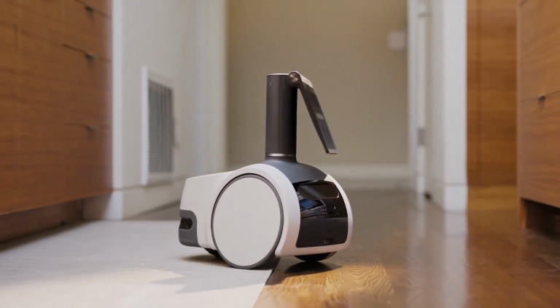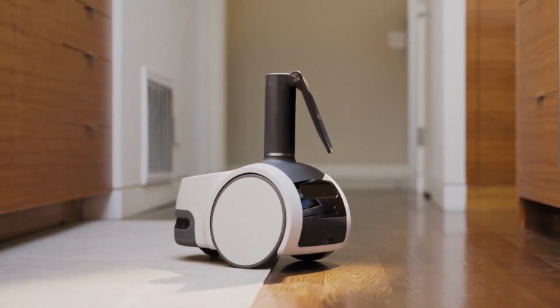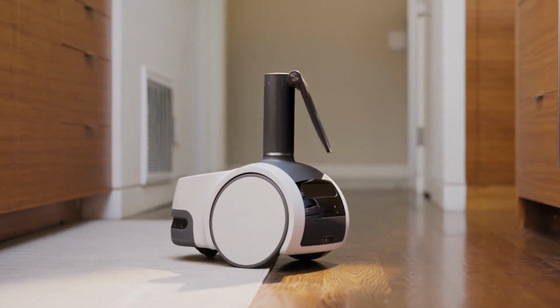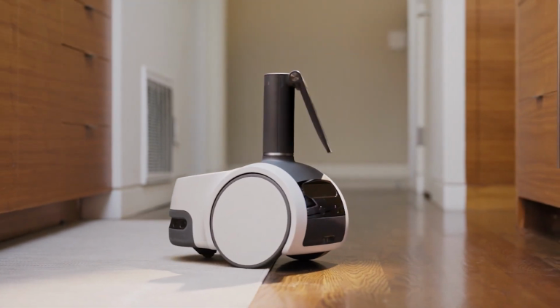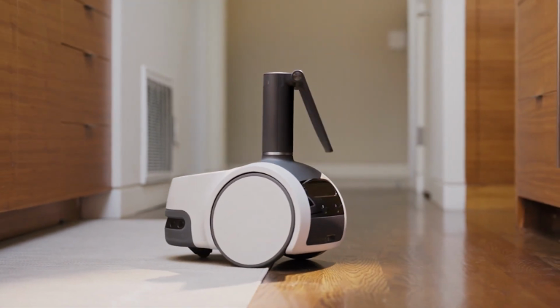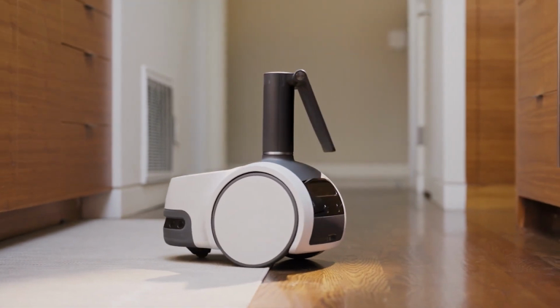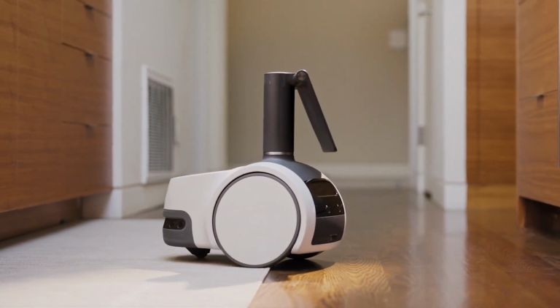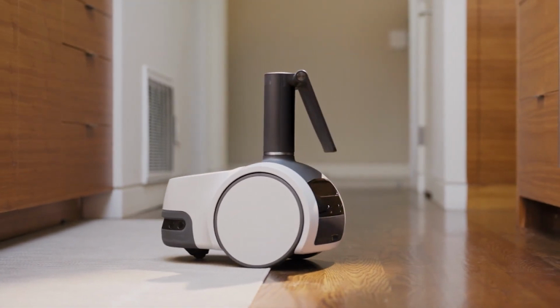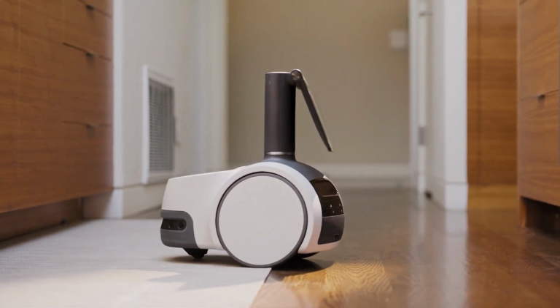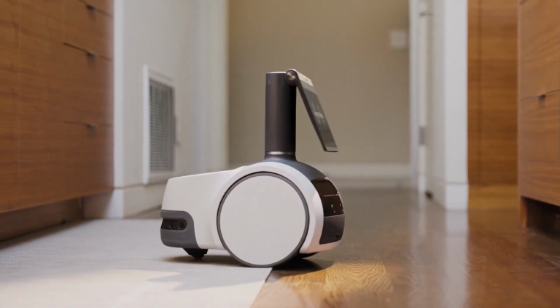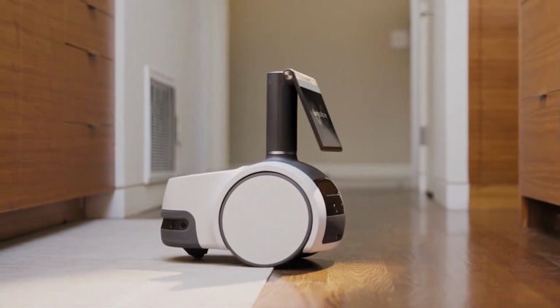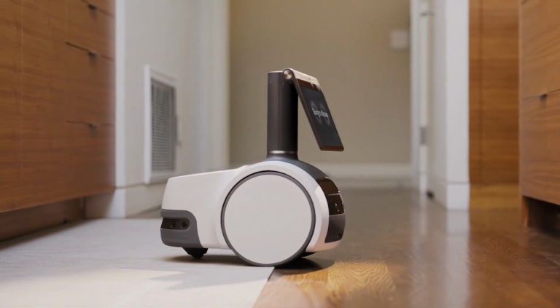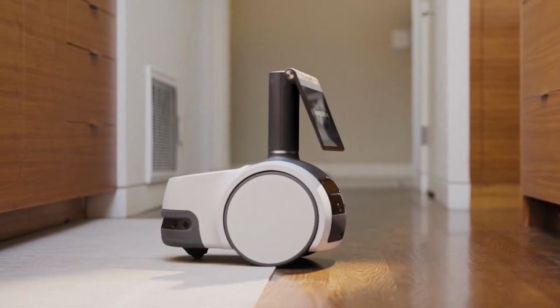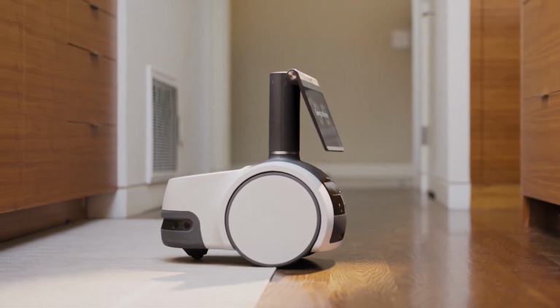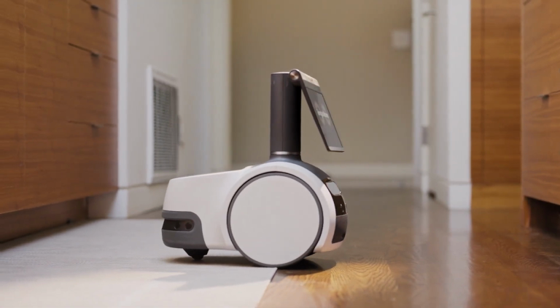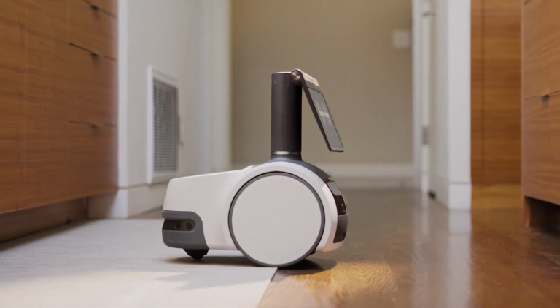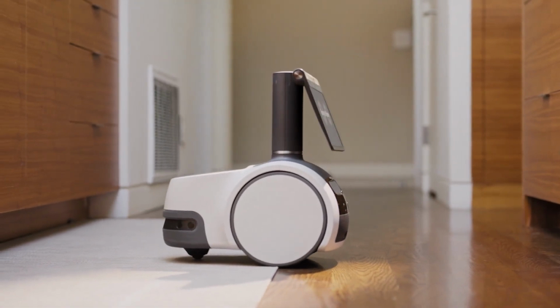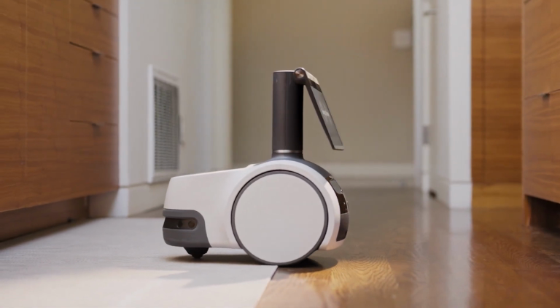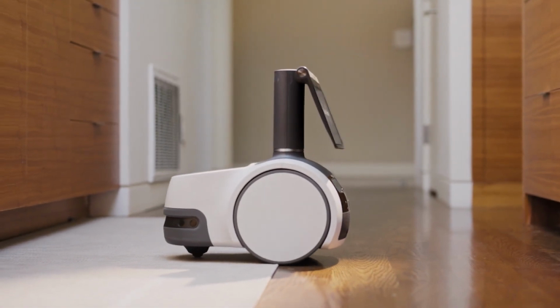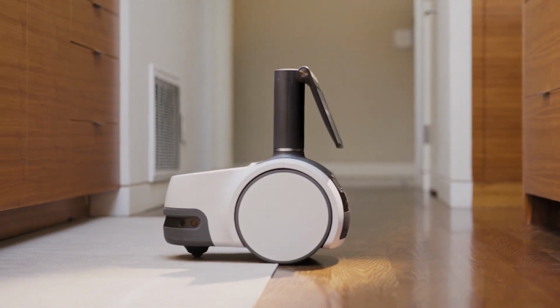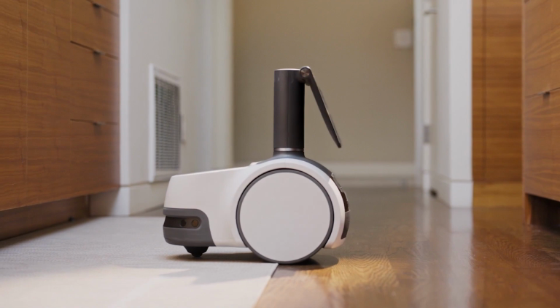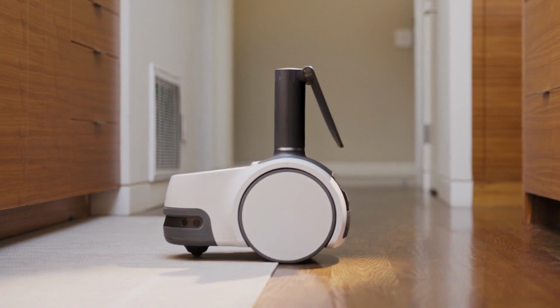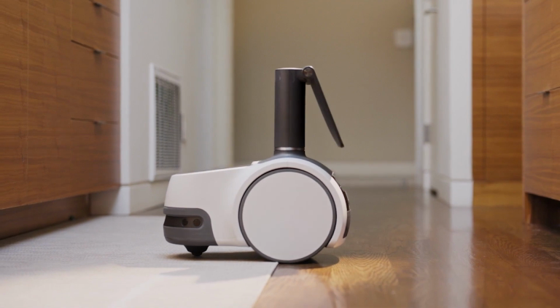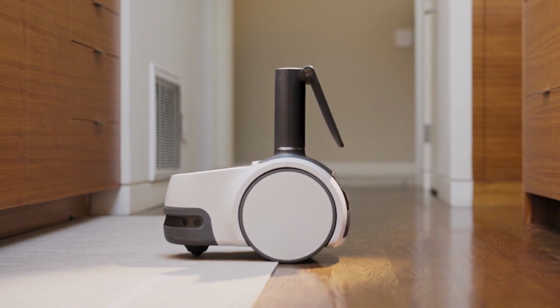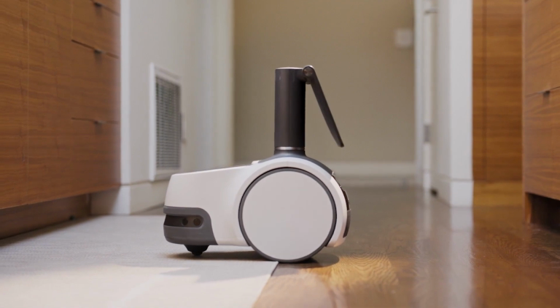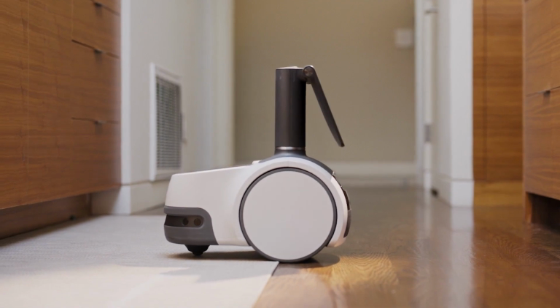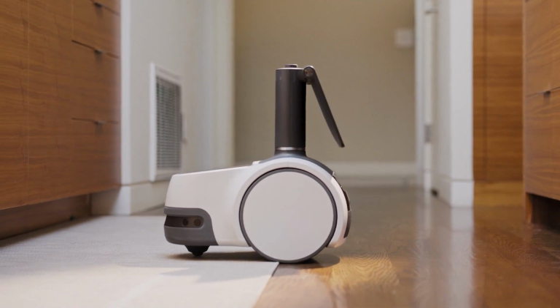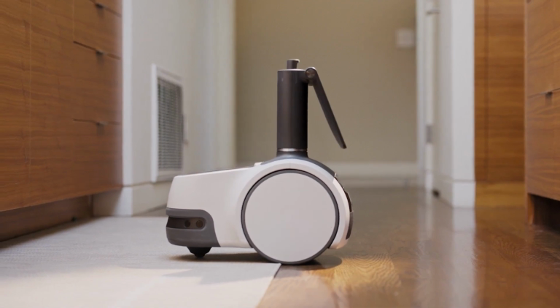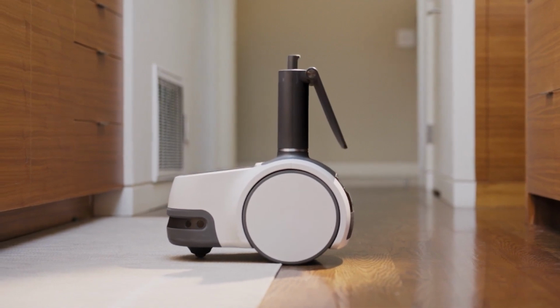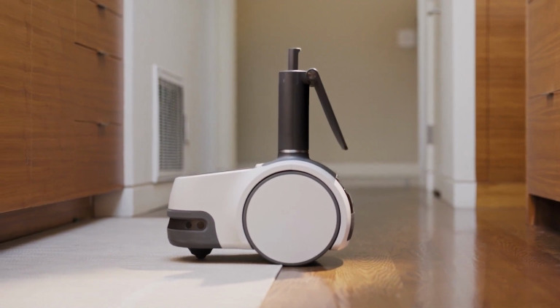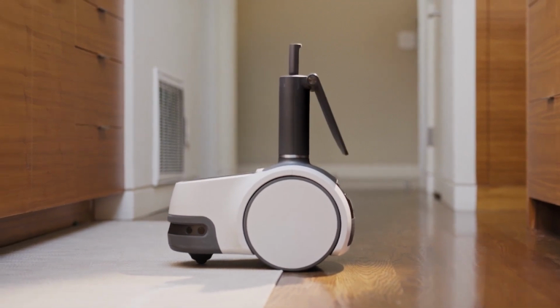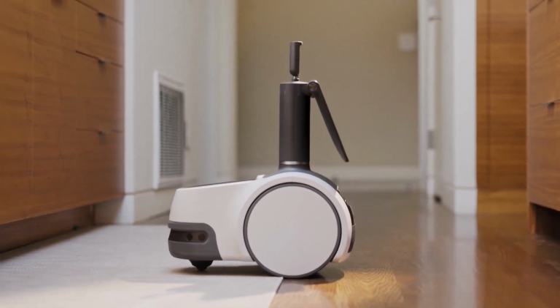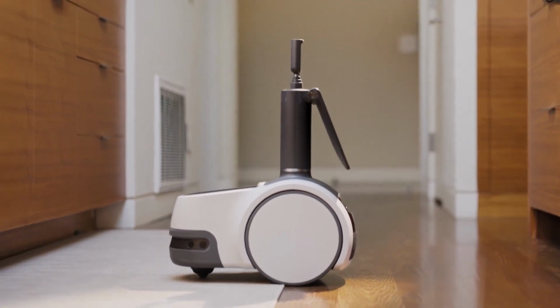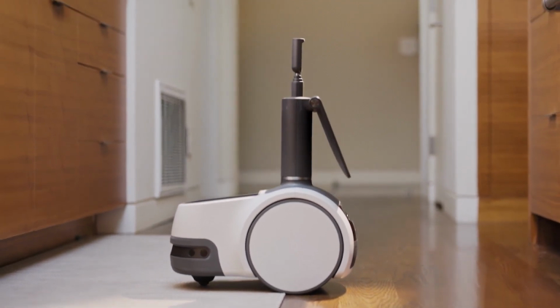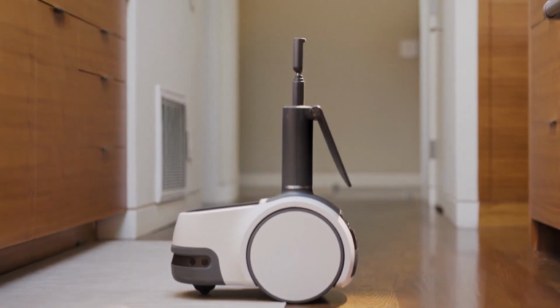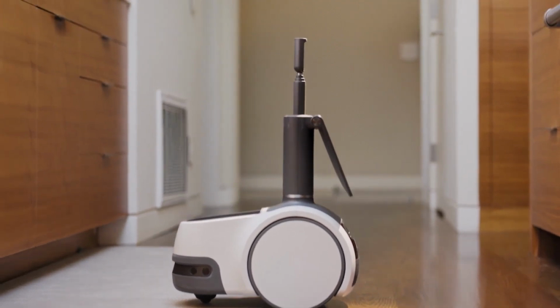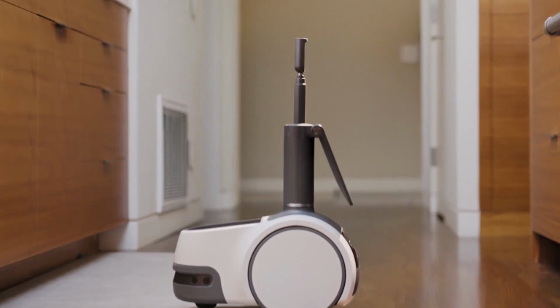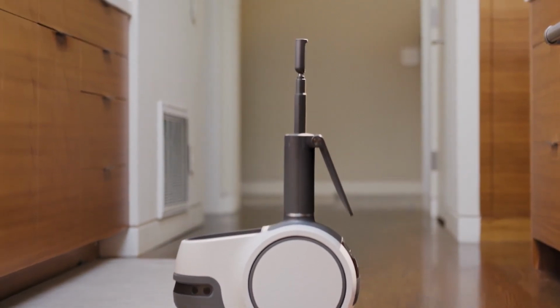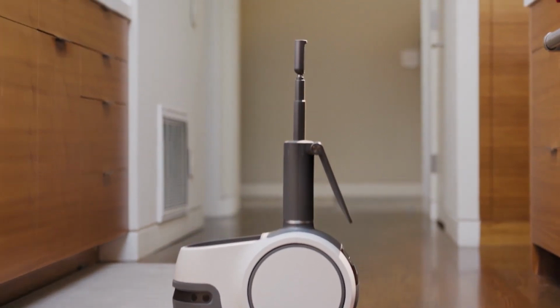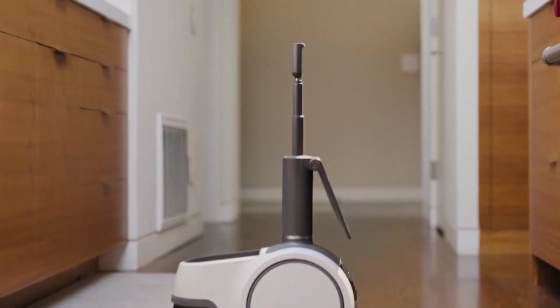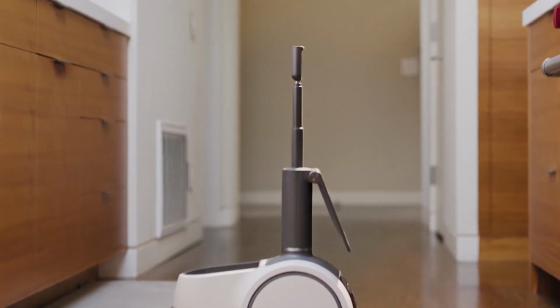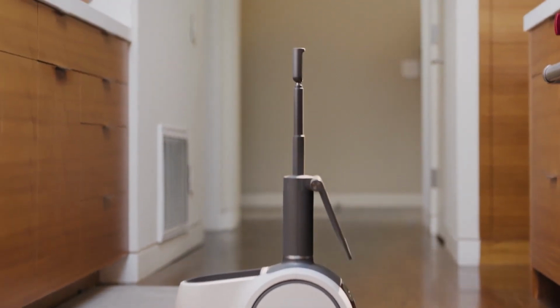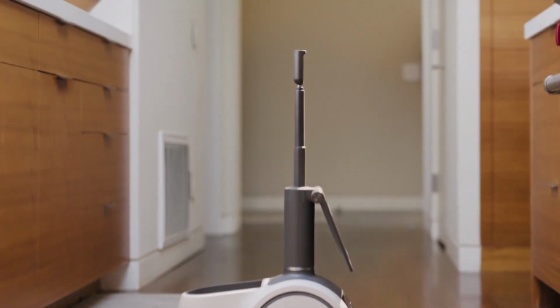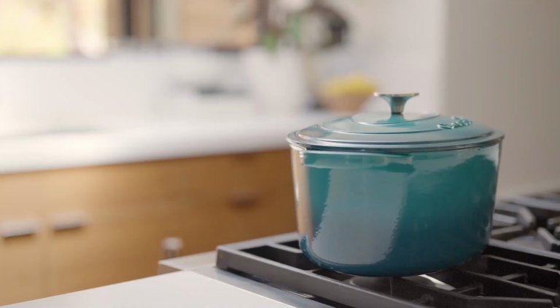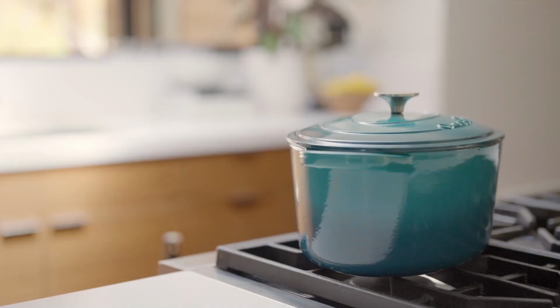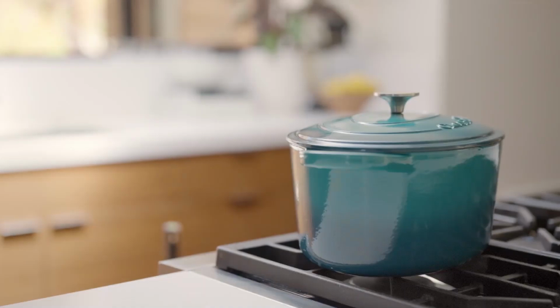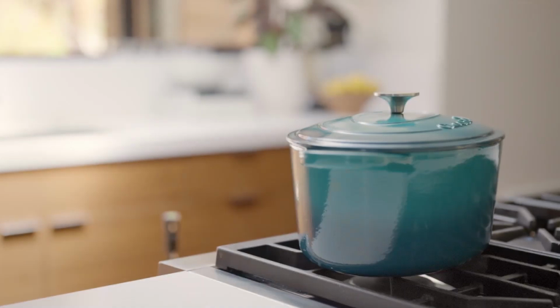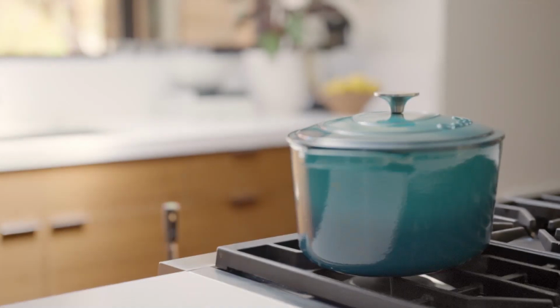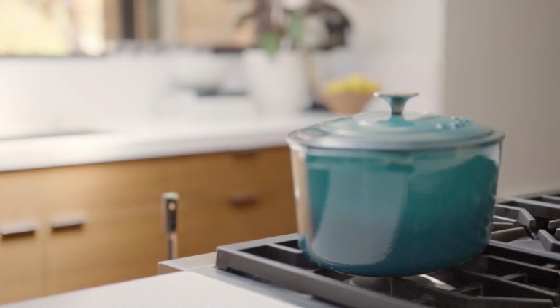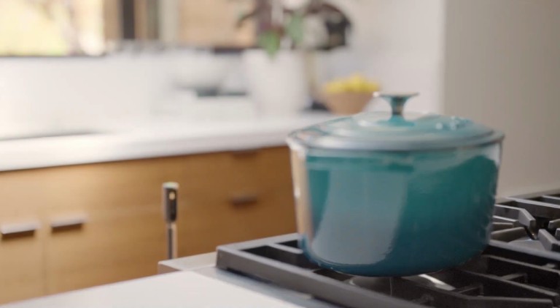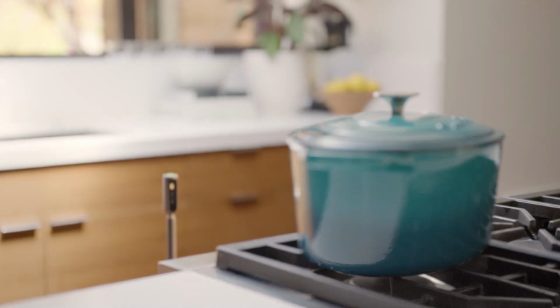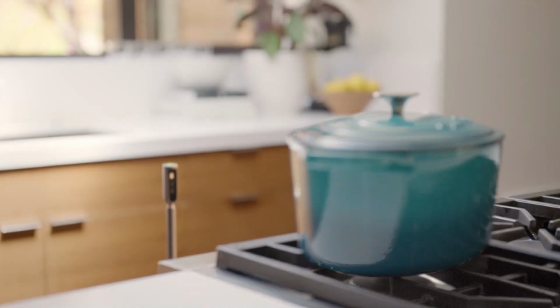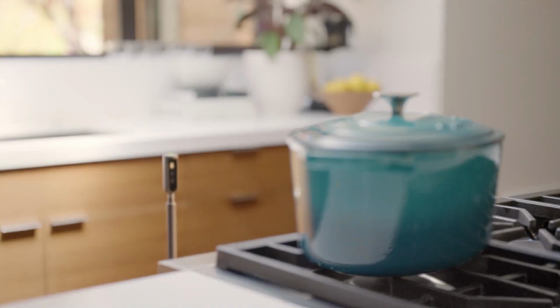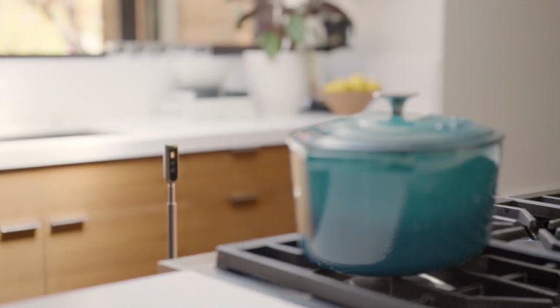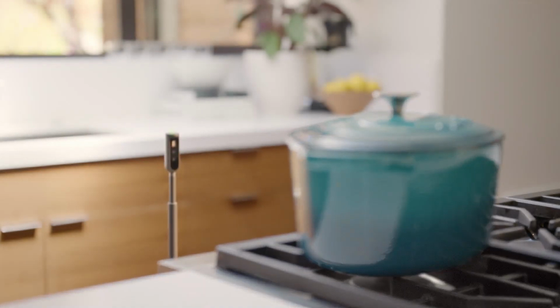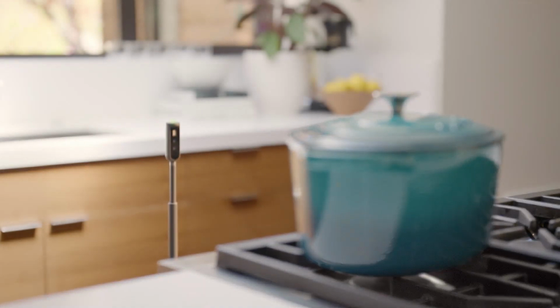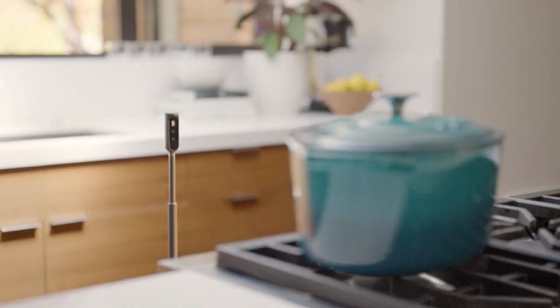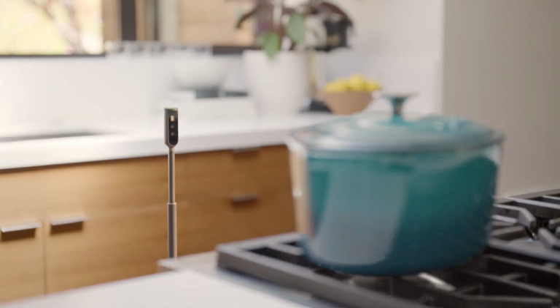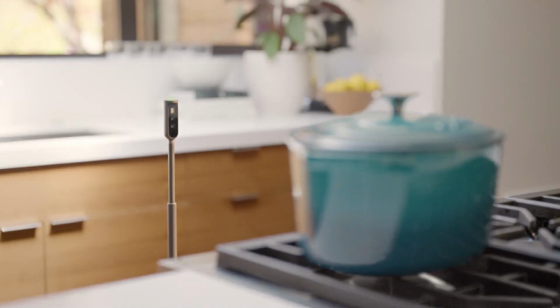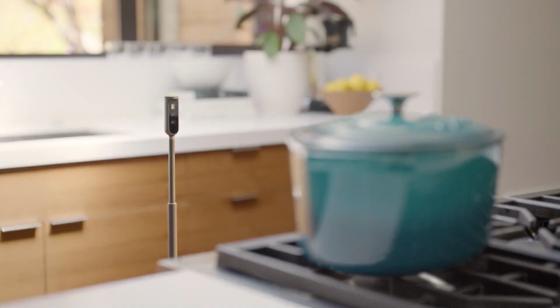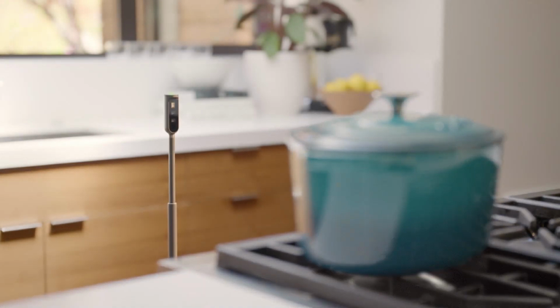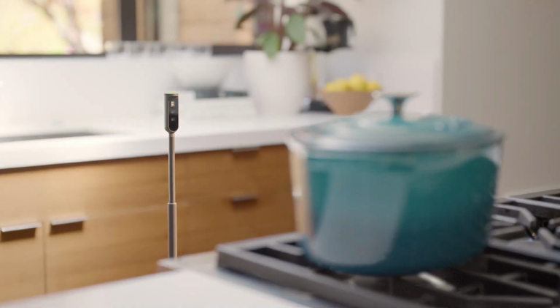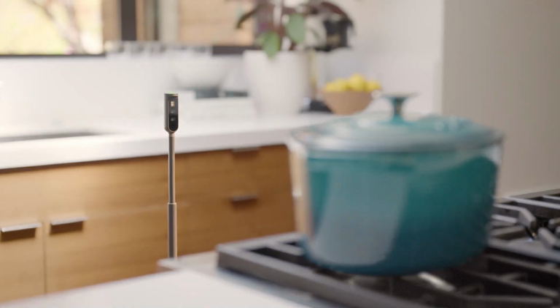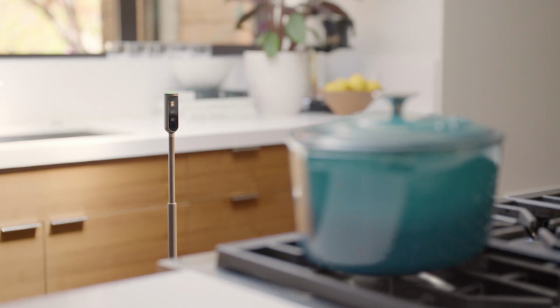When you're away, use the Astro app to see a live view of your home, check in on specific rooms and viewpoints, and get activity alerts.